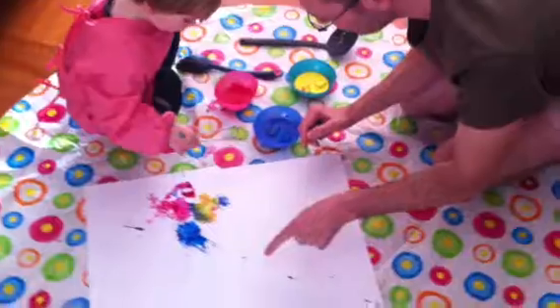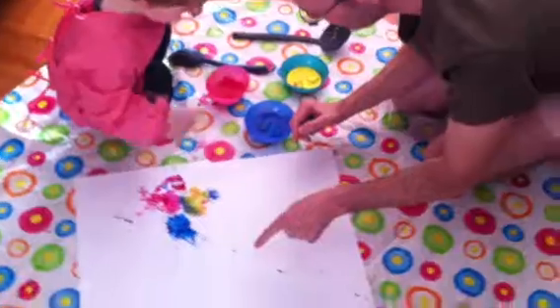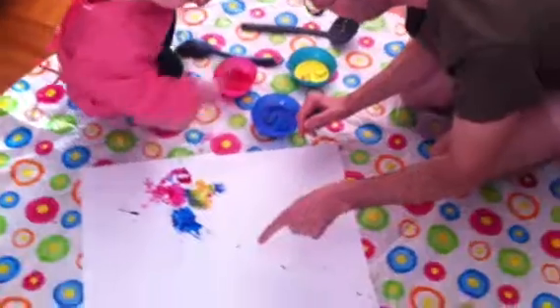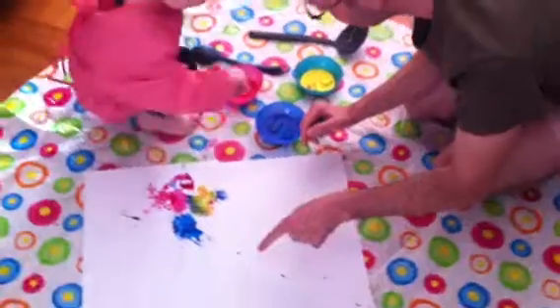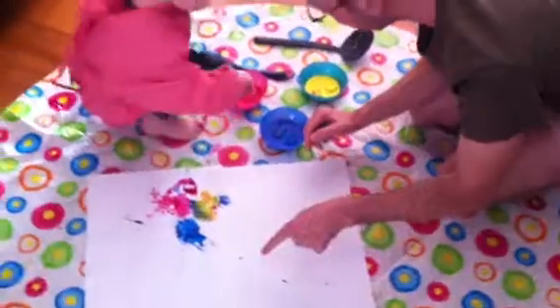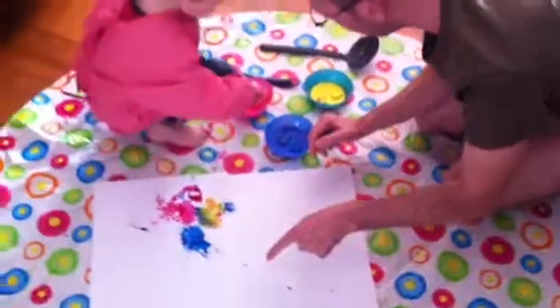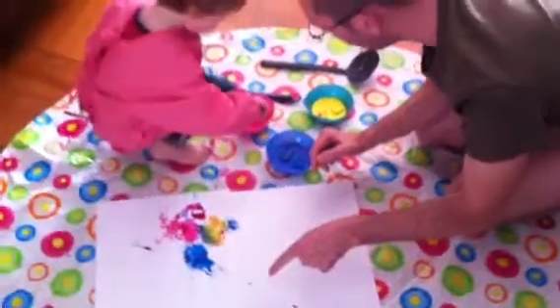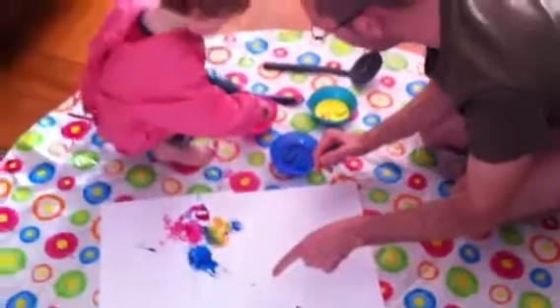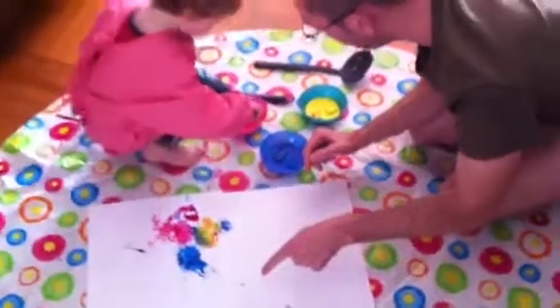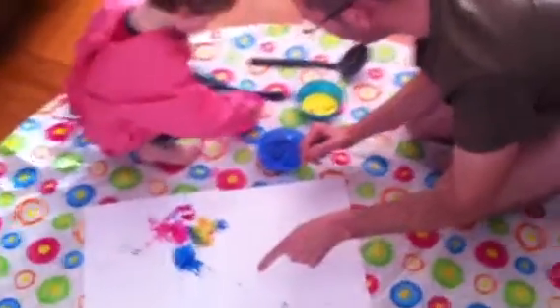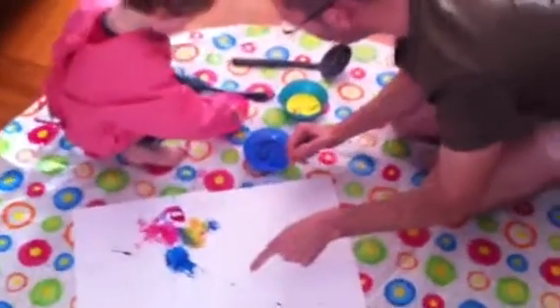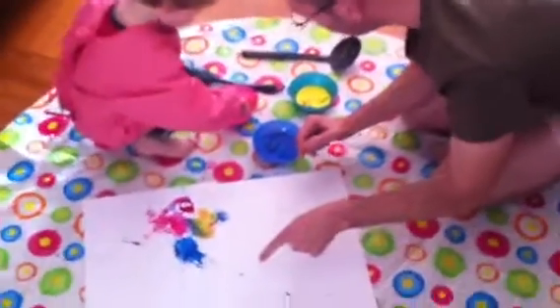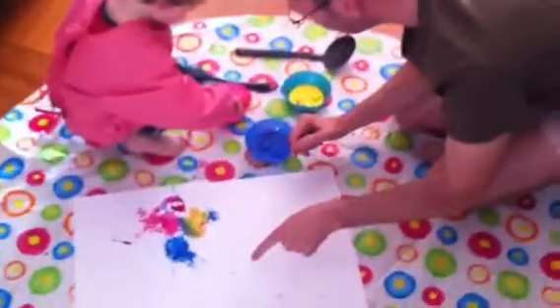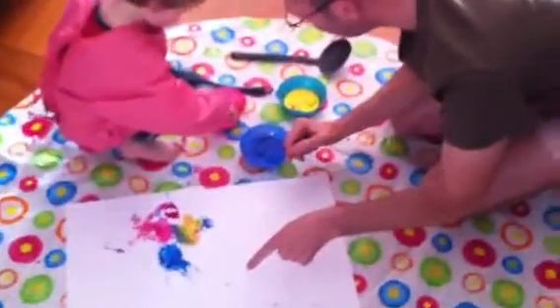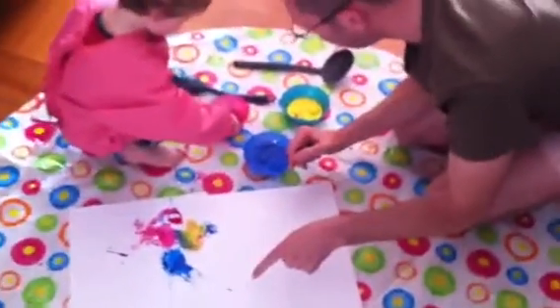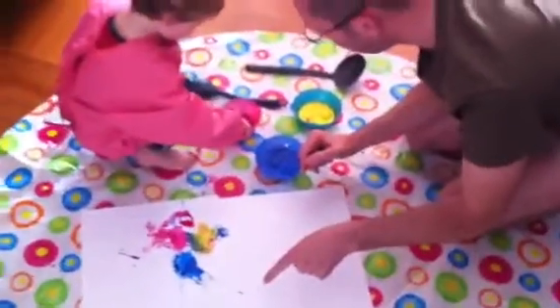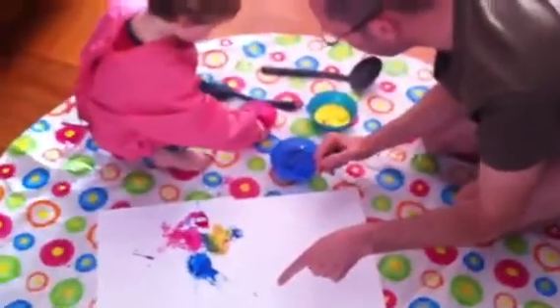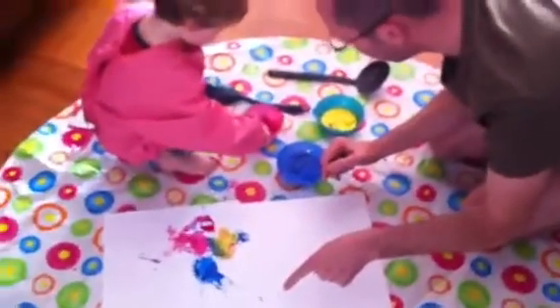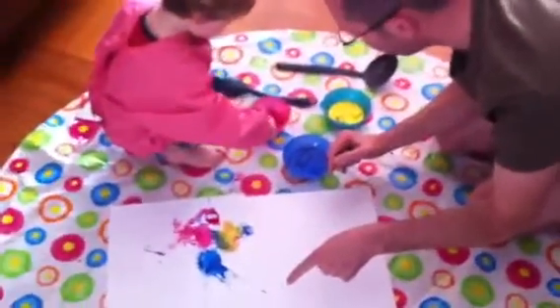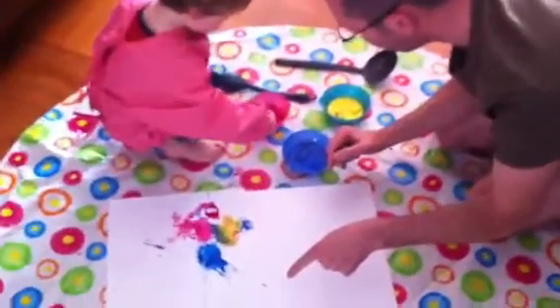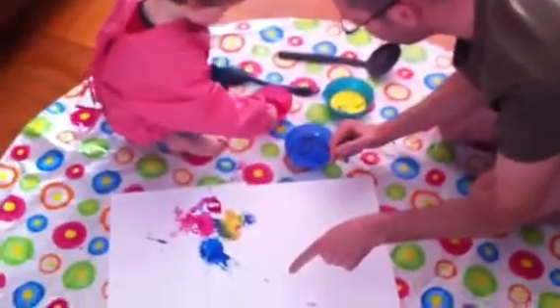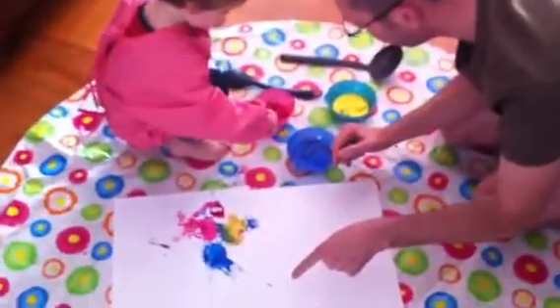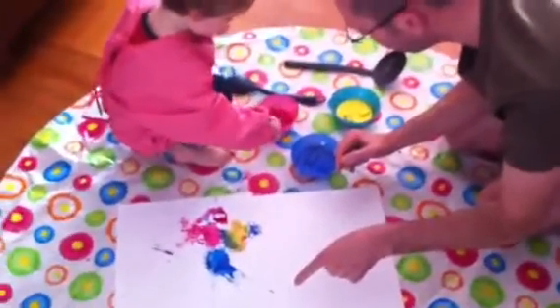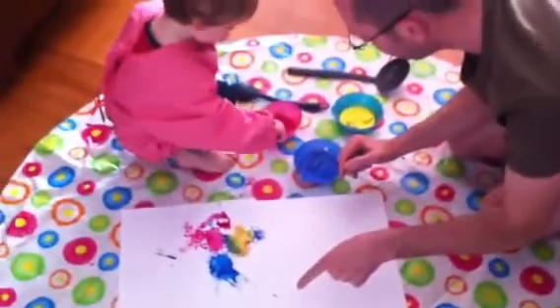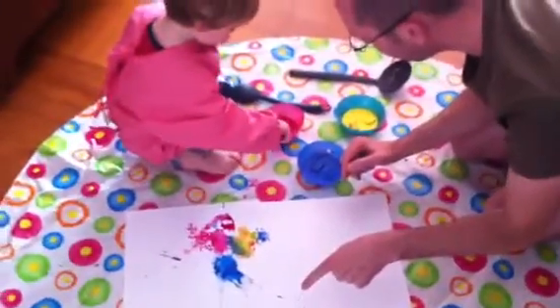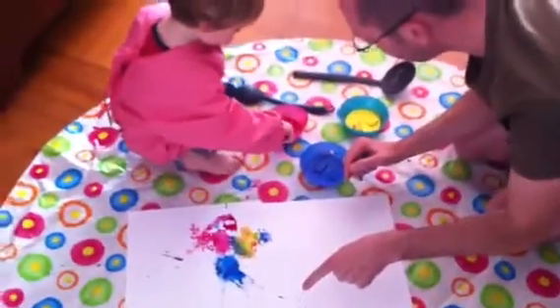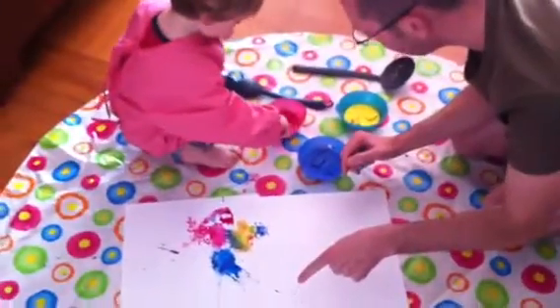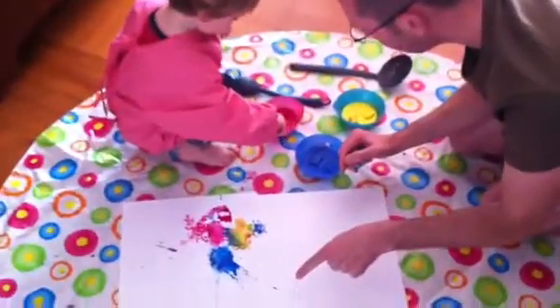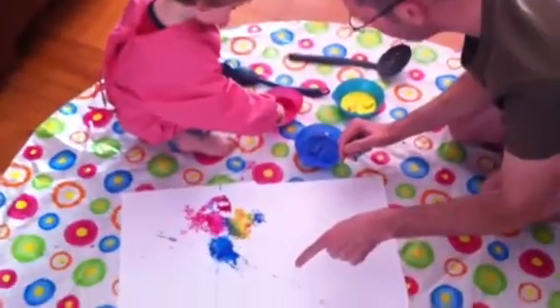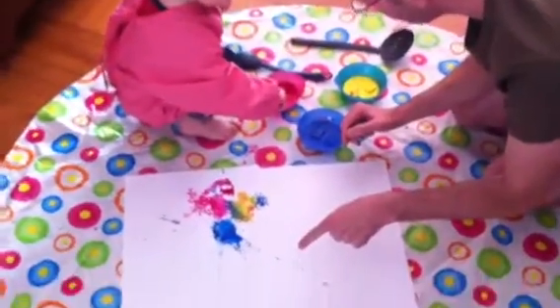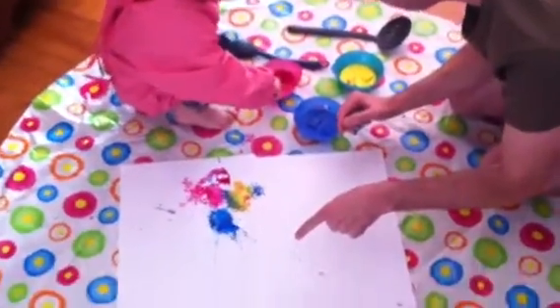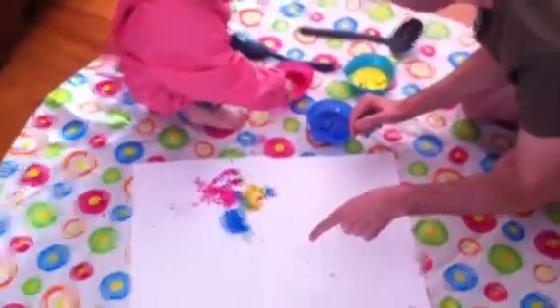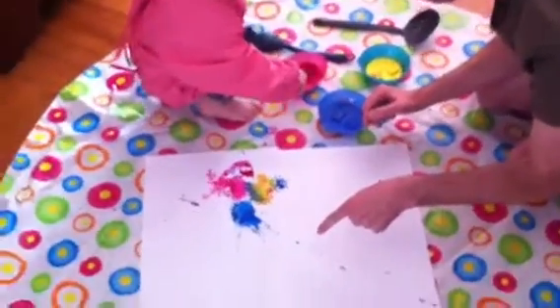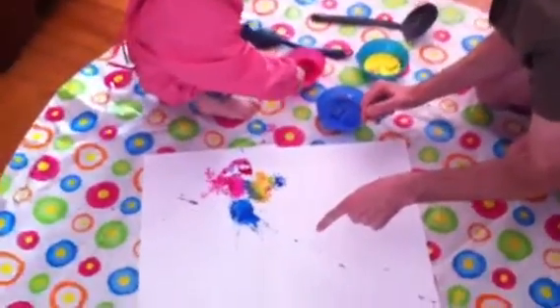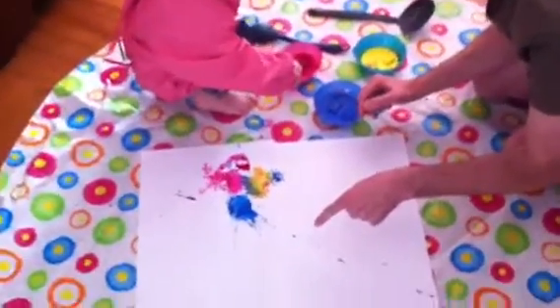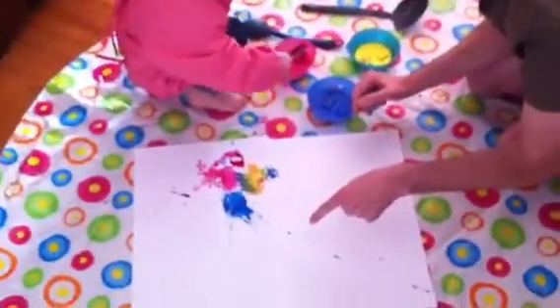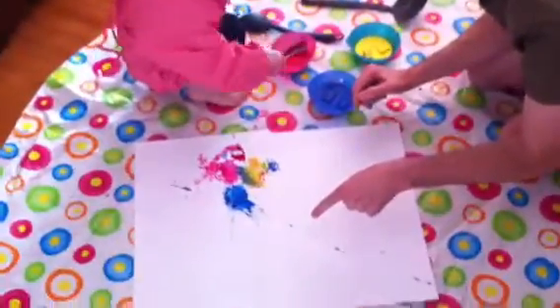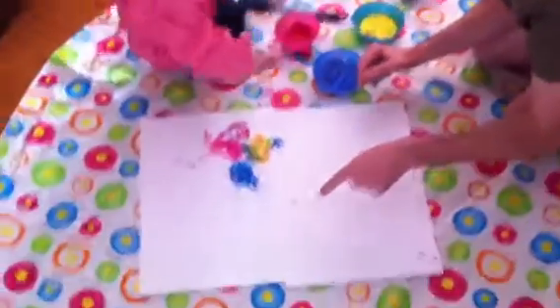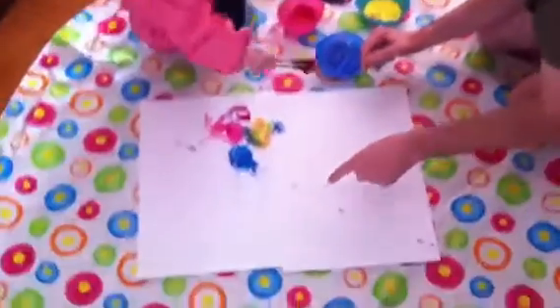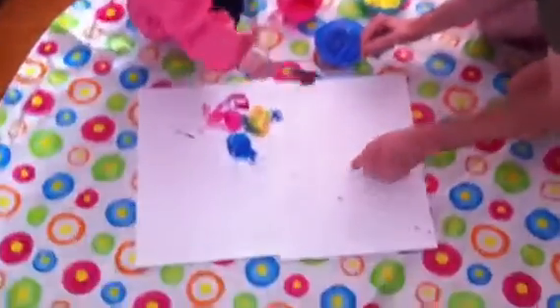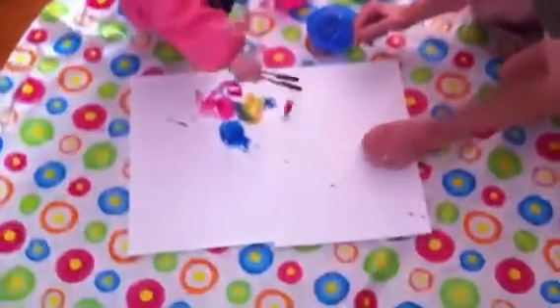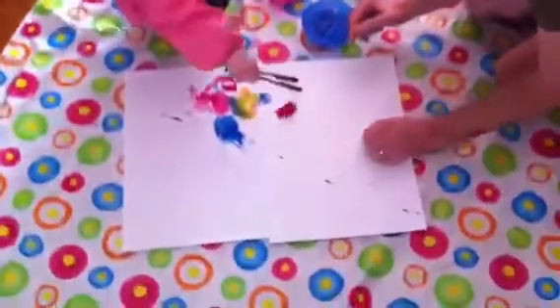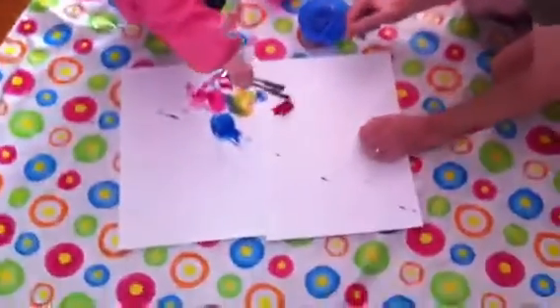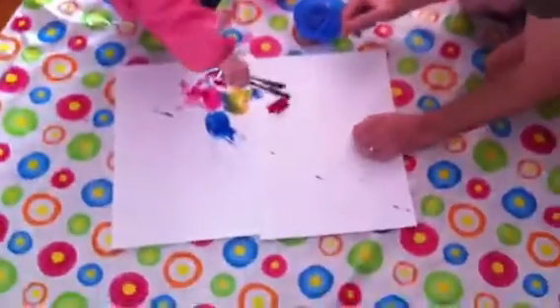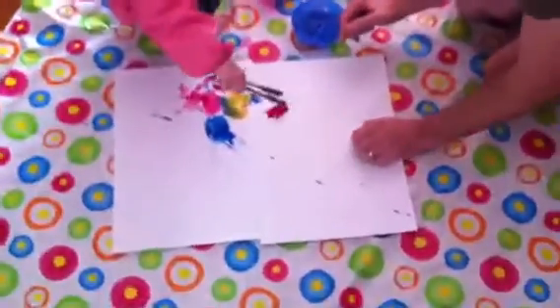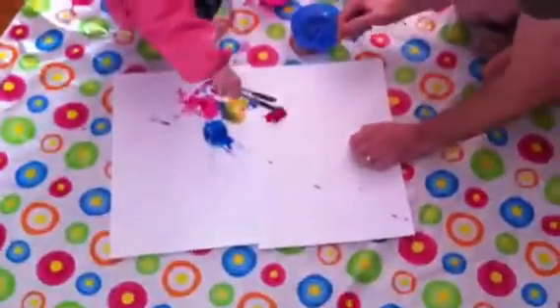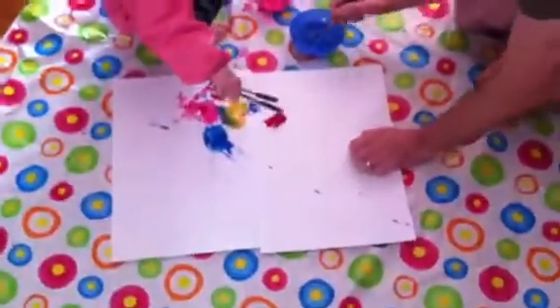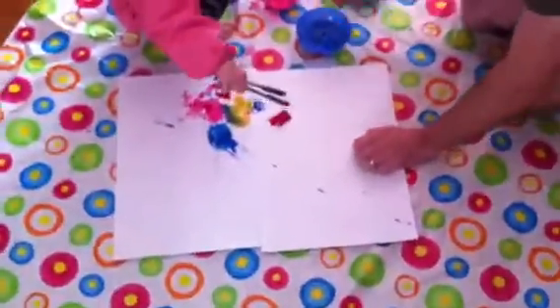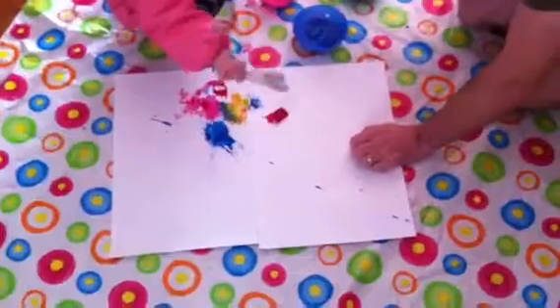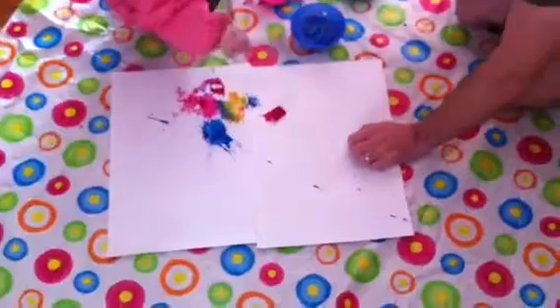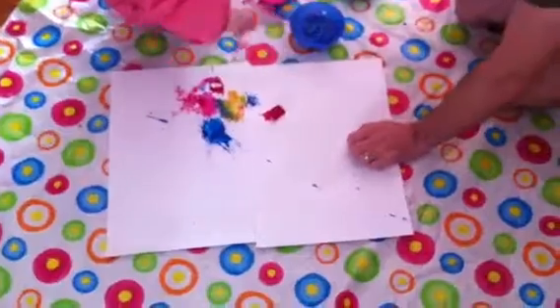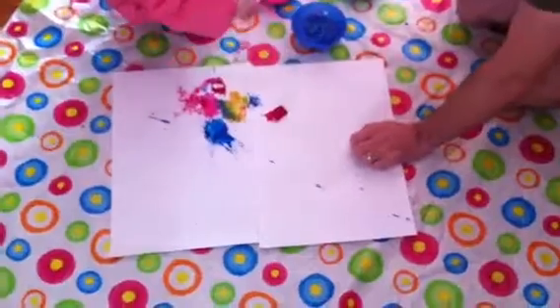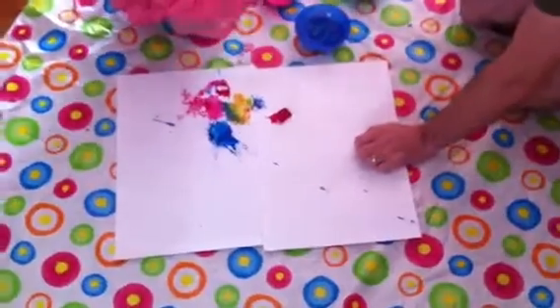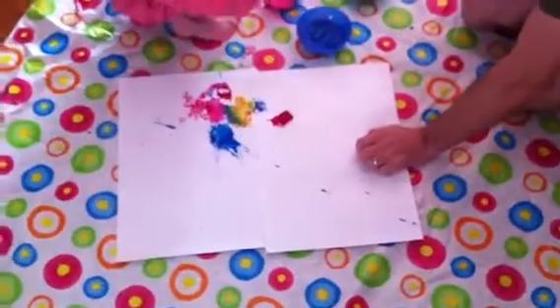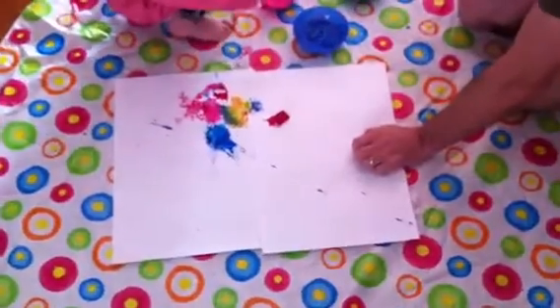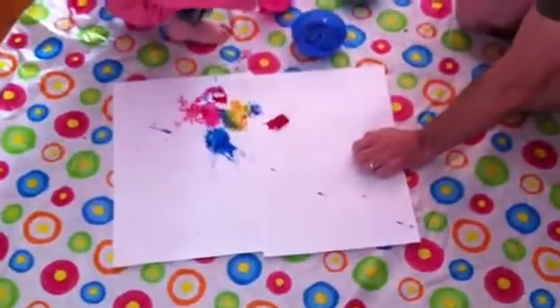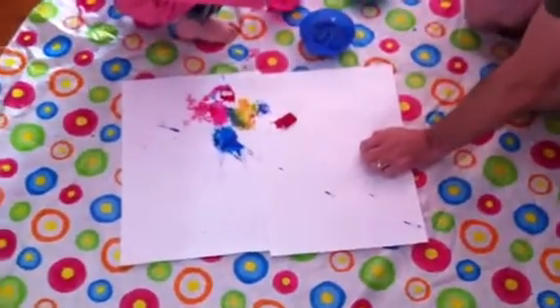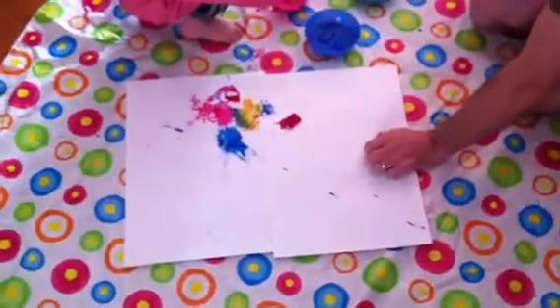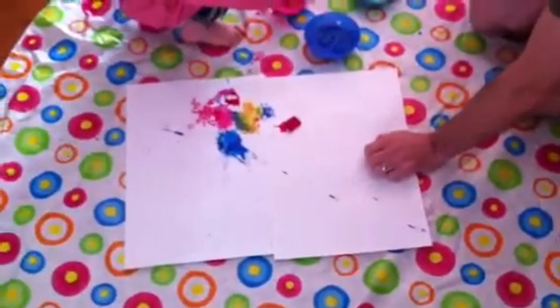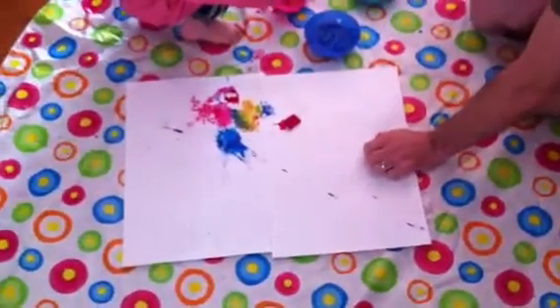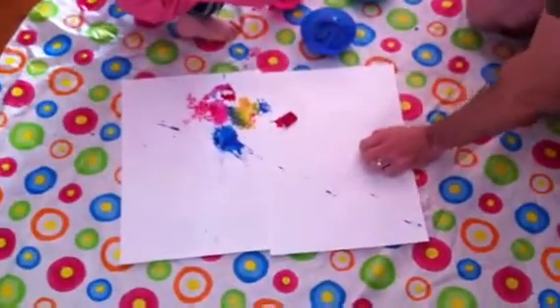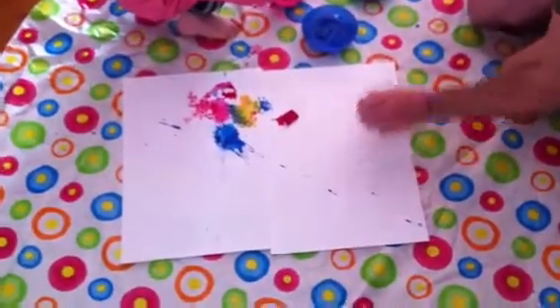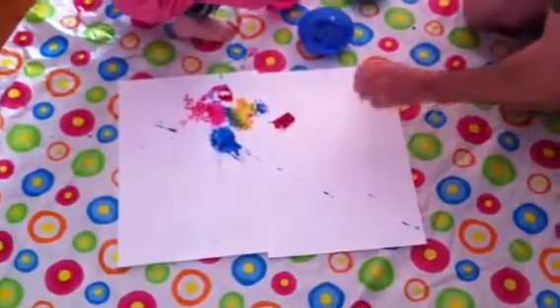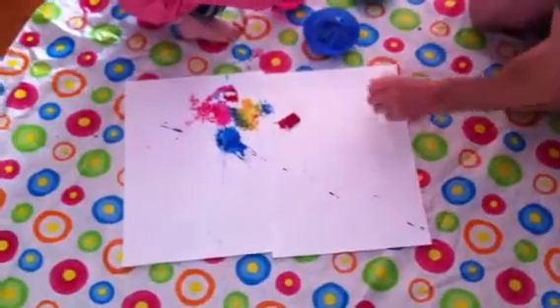Taking a firework picture. We've got sponges in paint, taking it out. Now get your splatter.